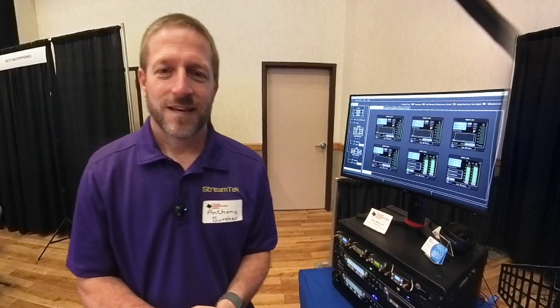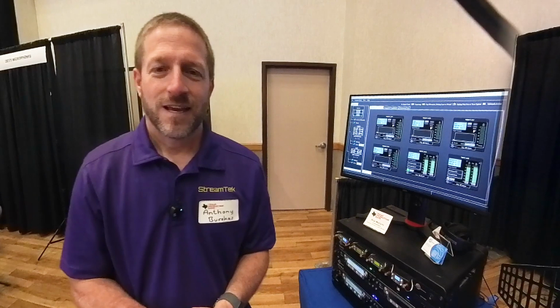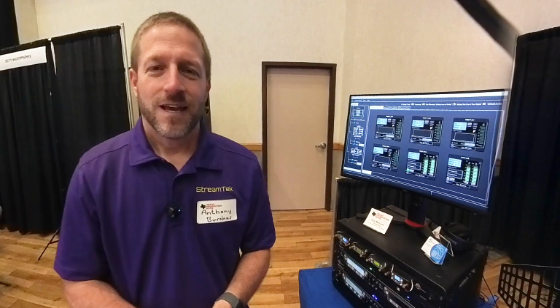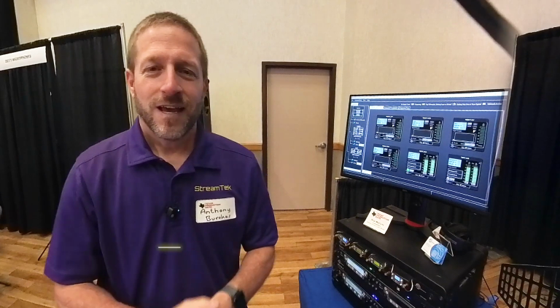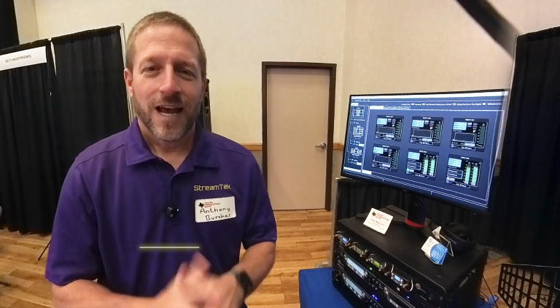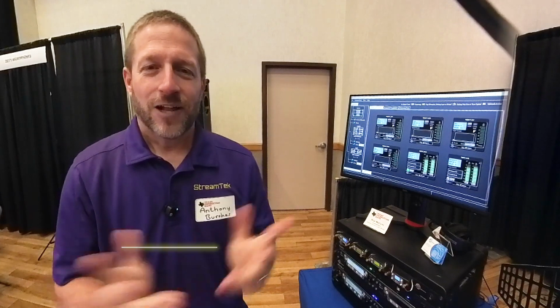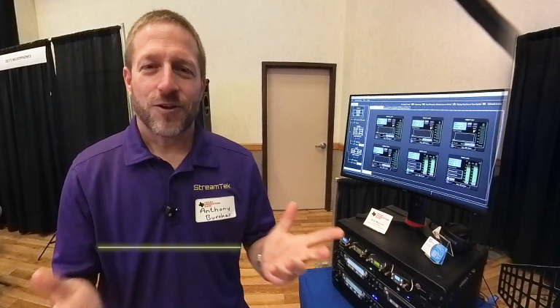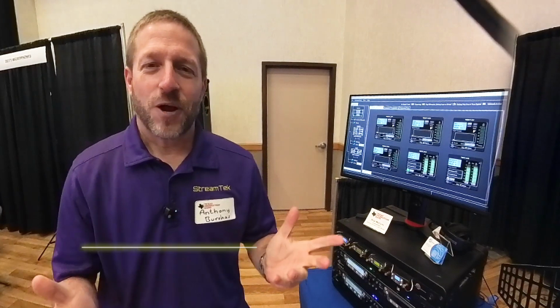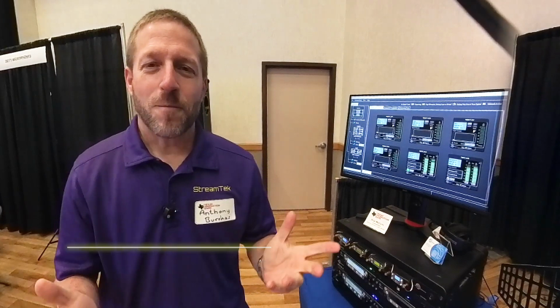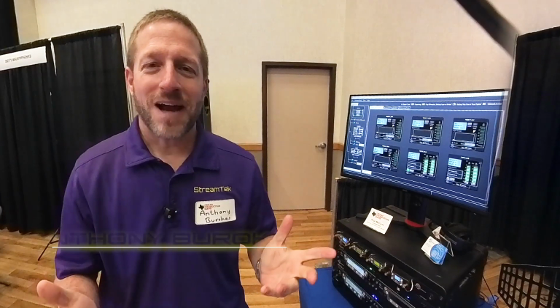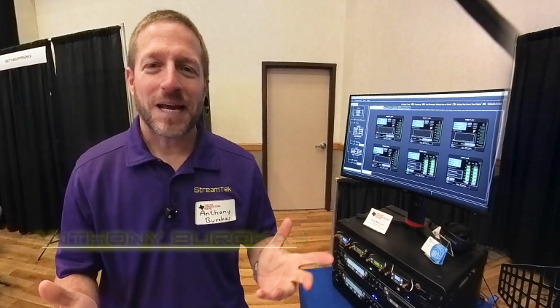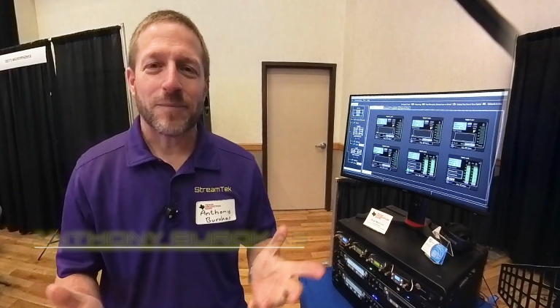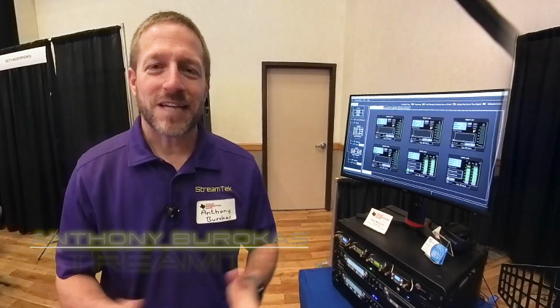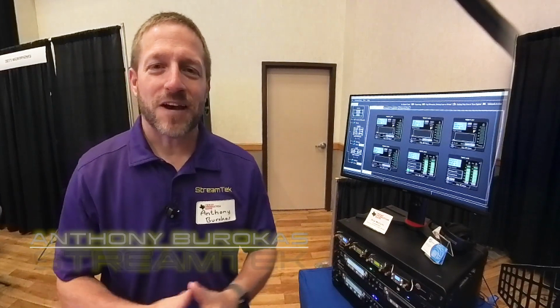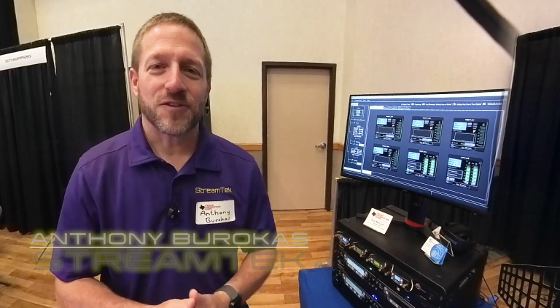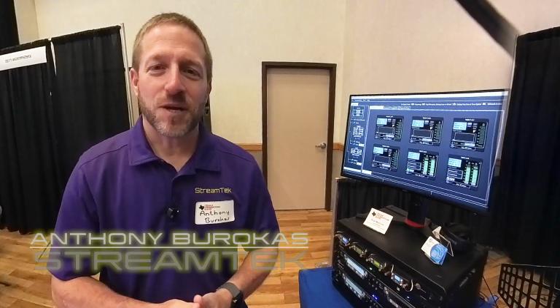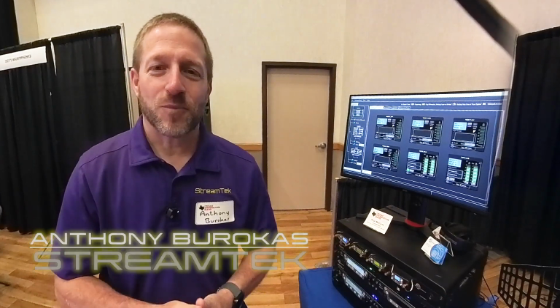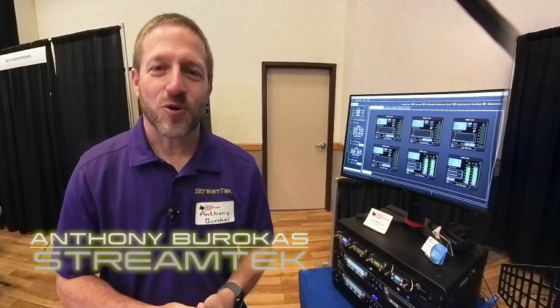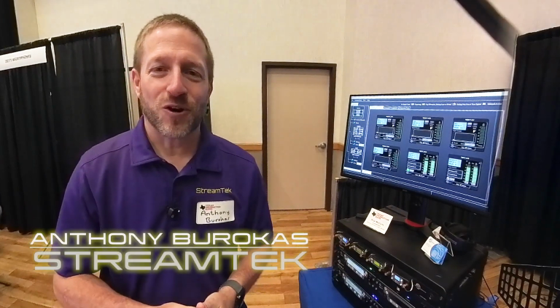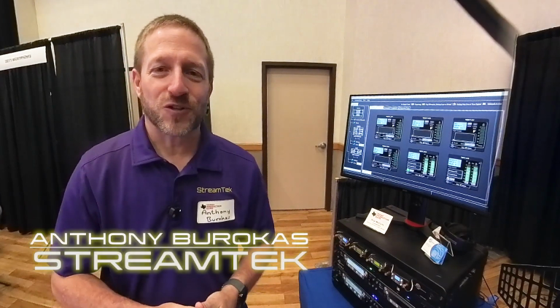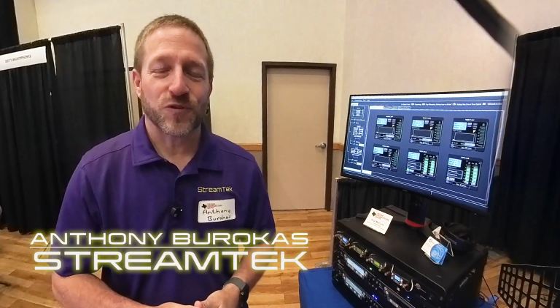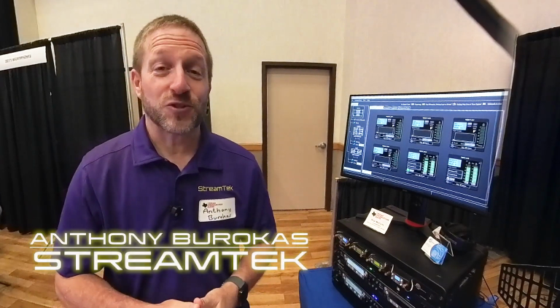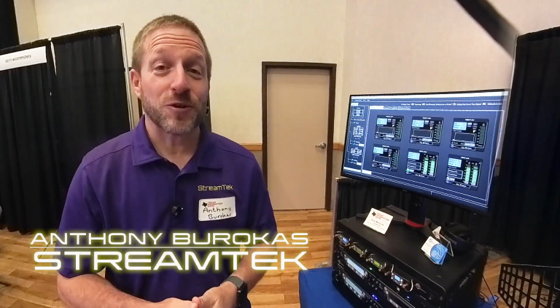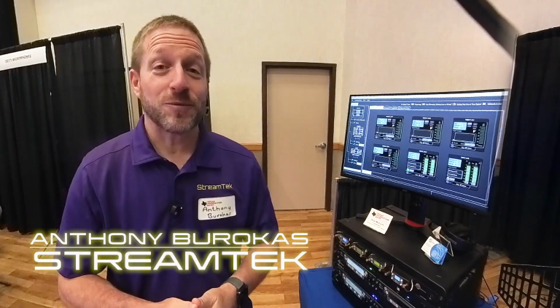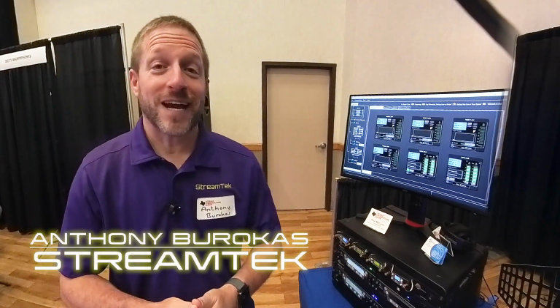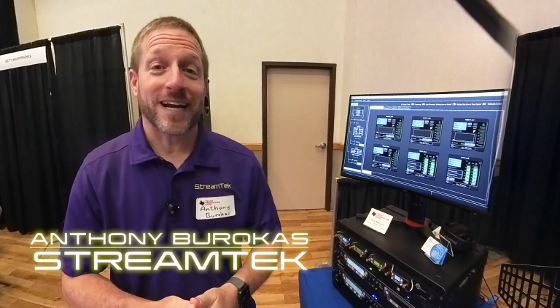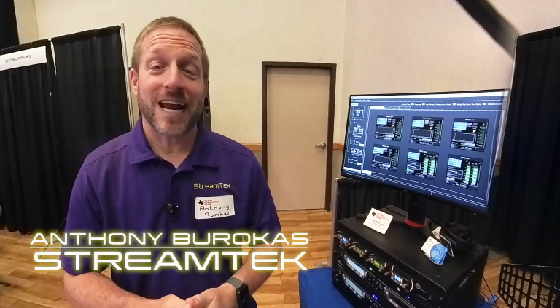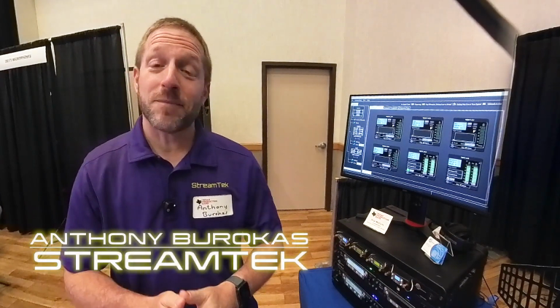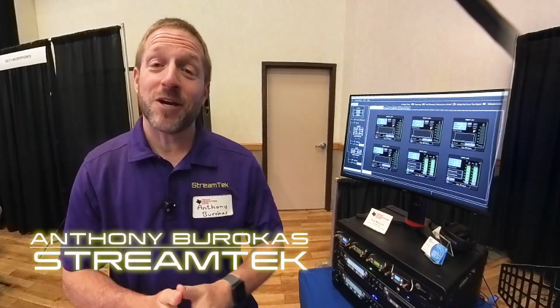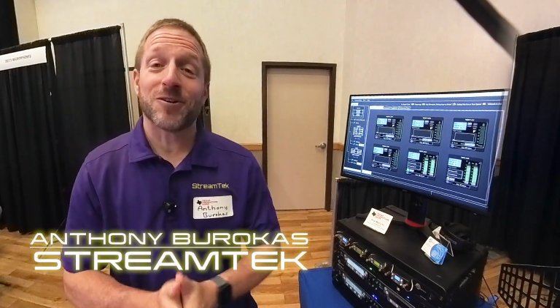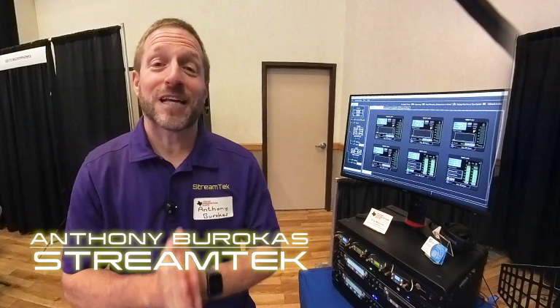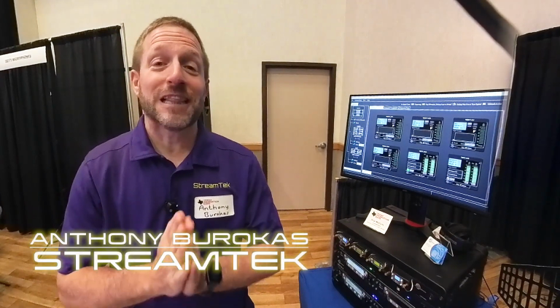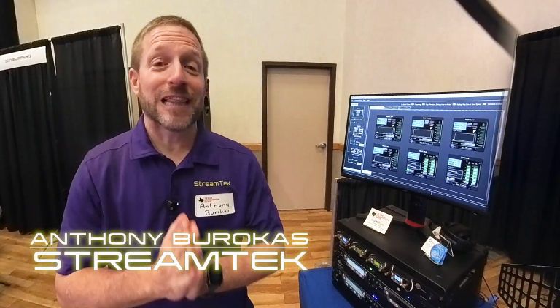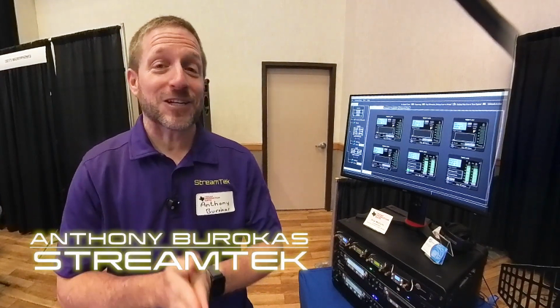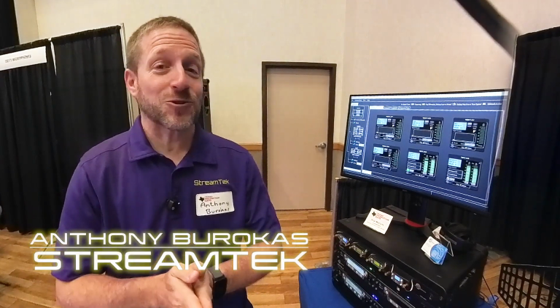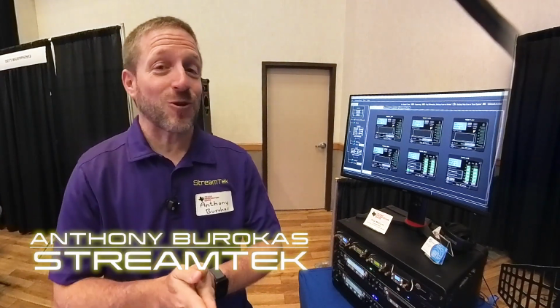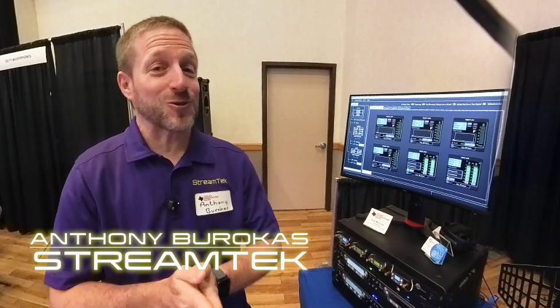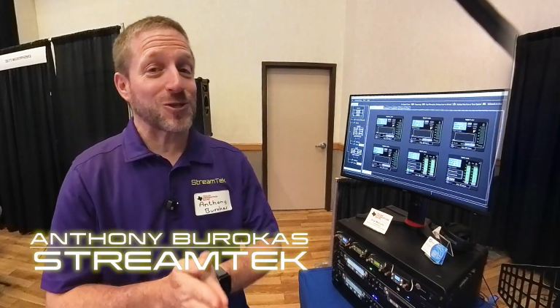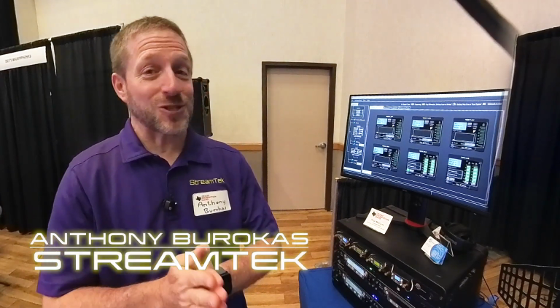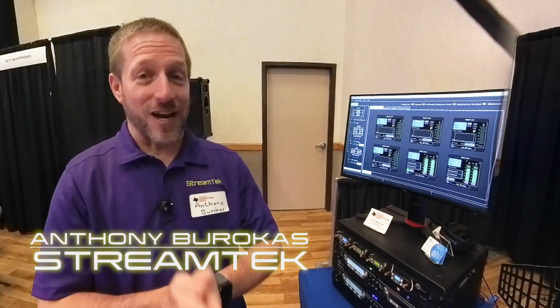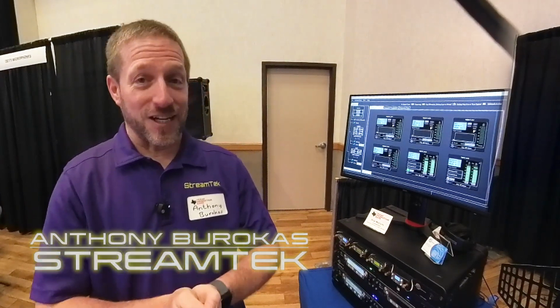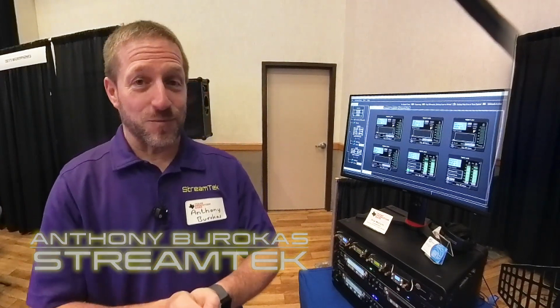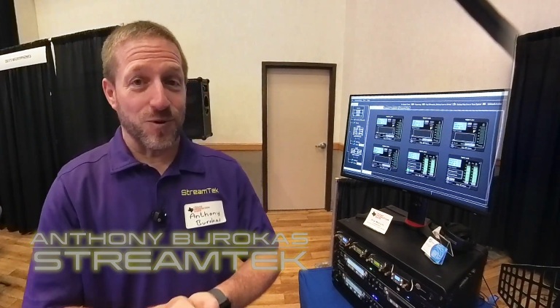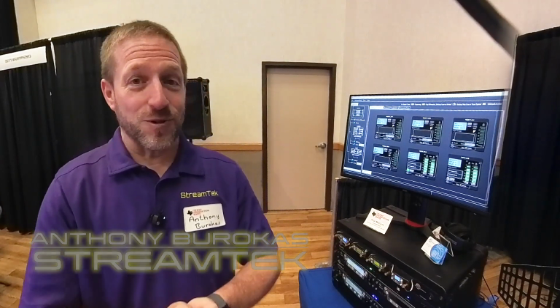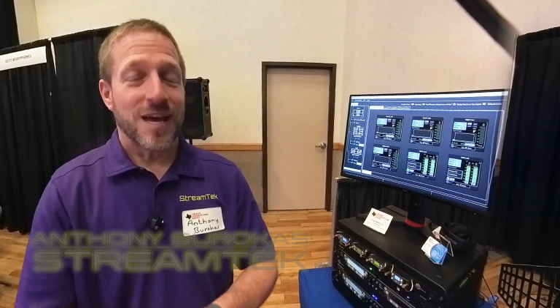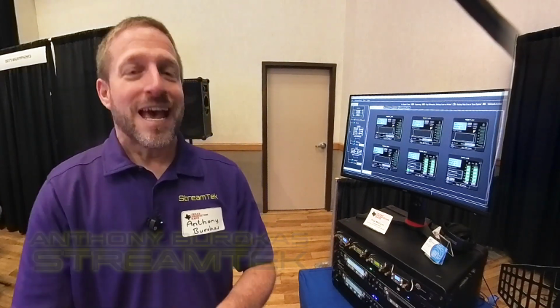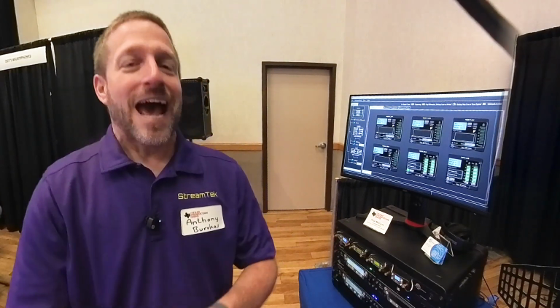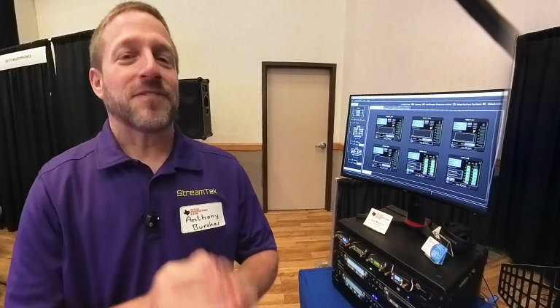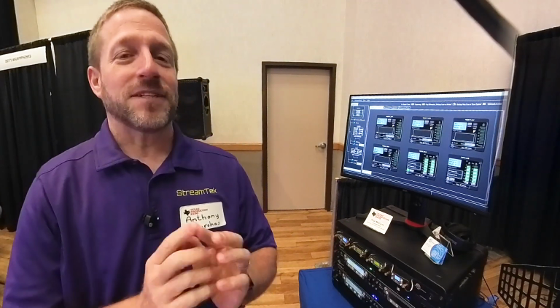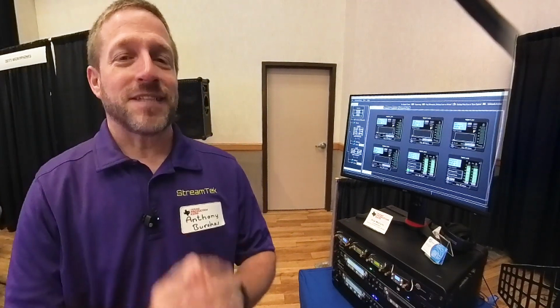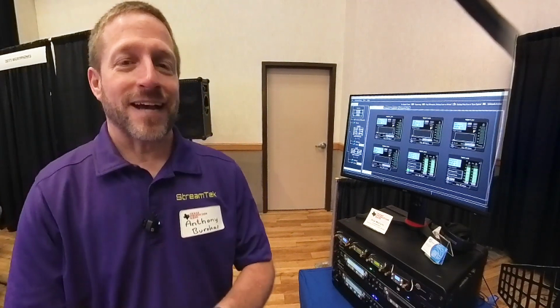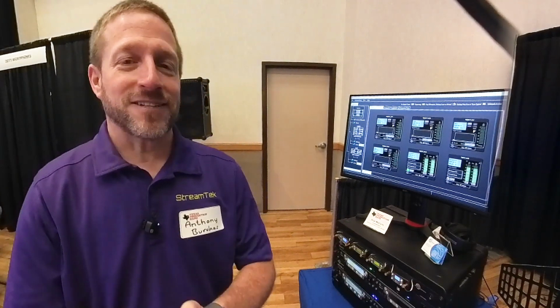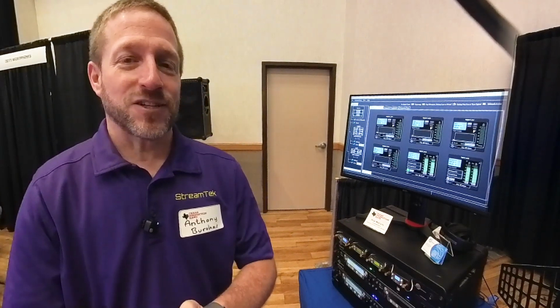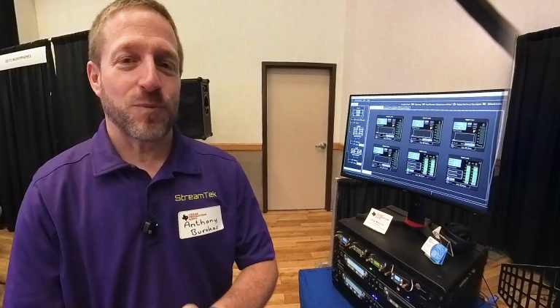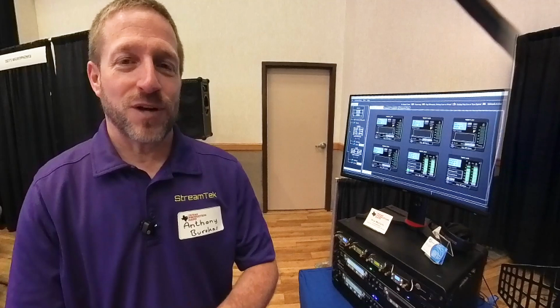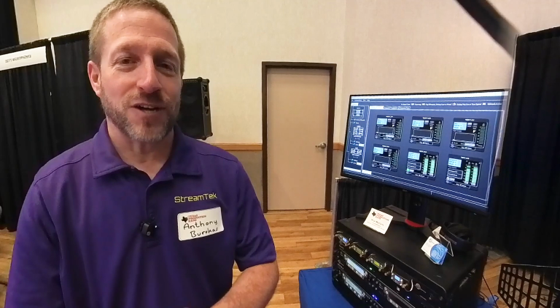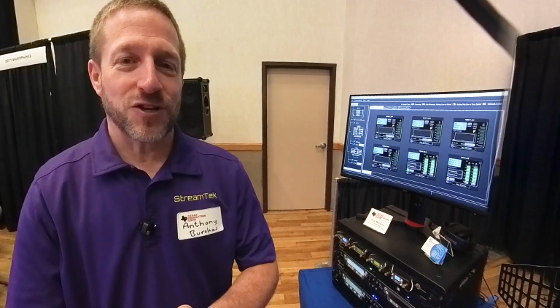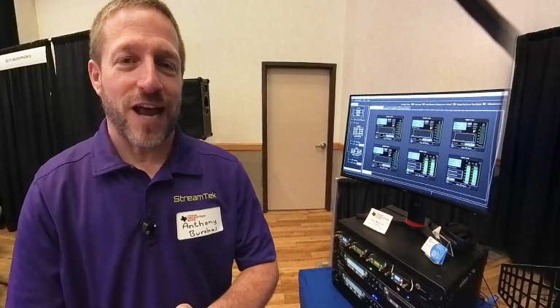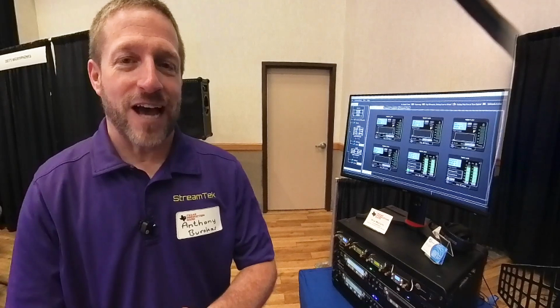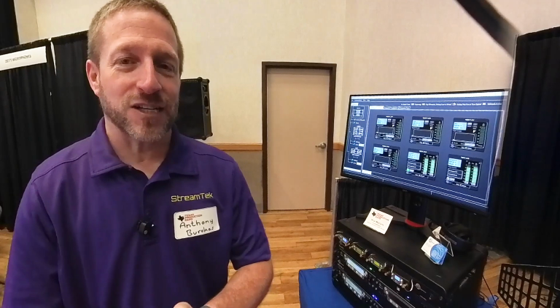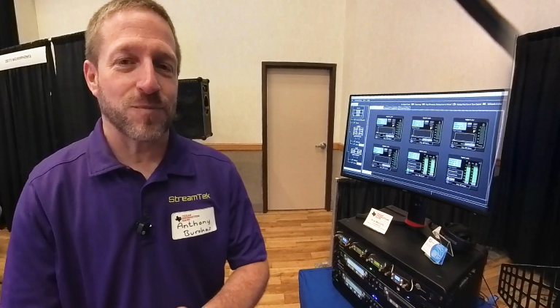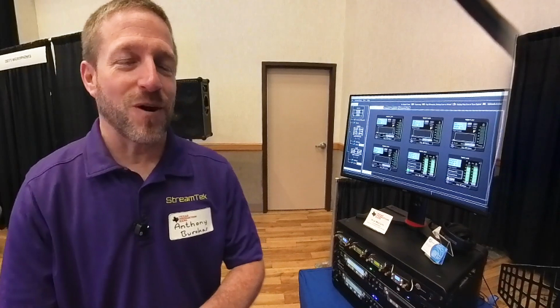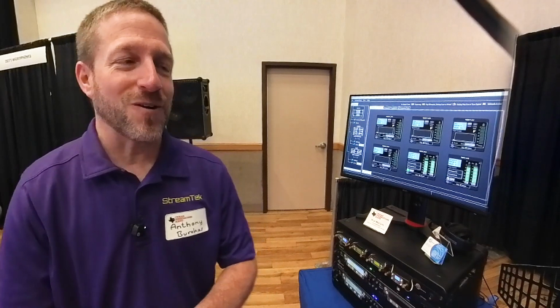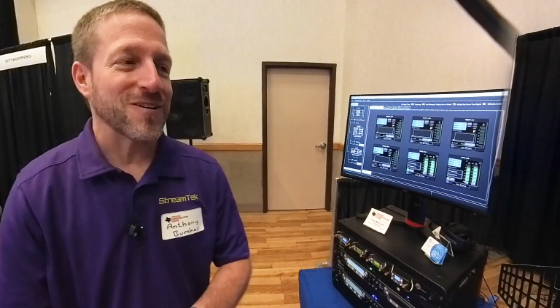Hello there, my name is Anthony Barocas for StreamTech, and I'm here at the Lectrosonics booth at the Texas Production Expo.